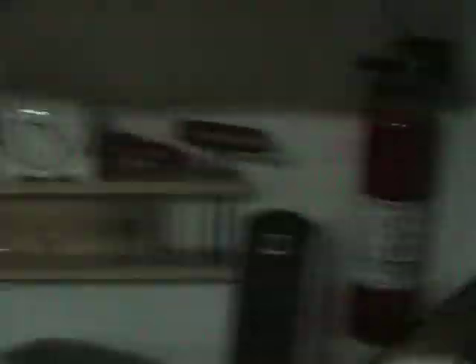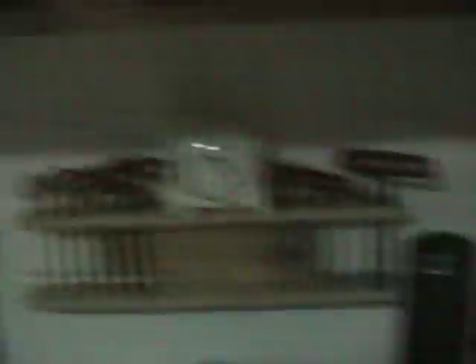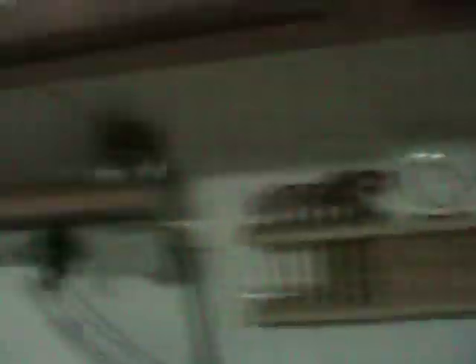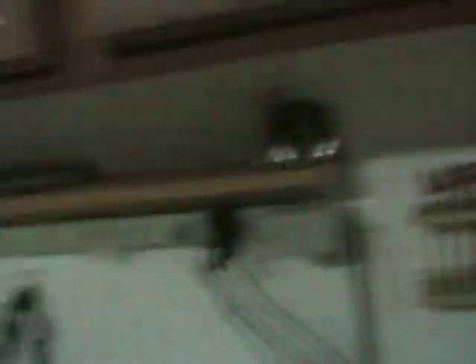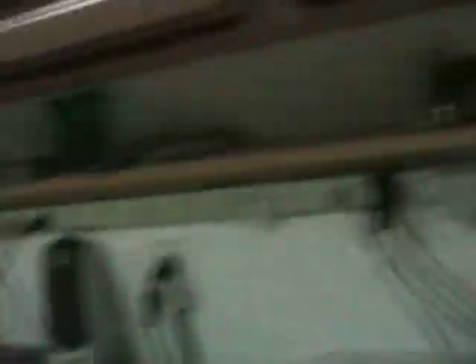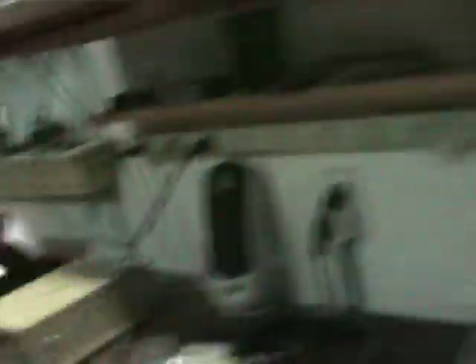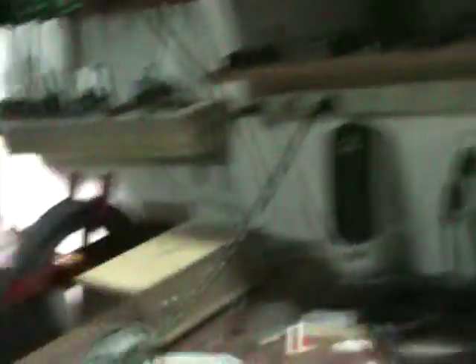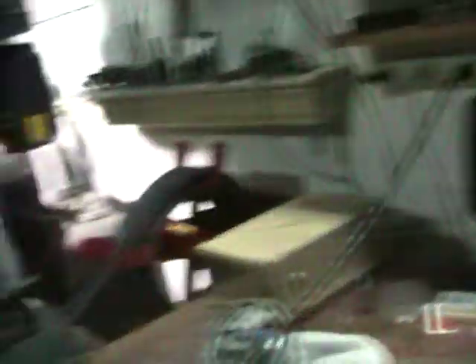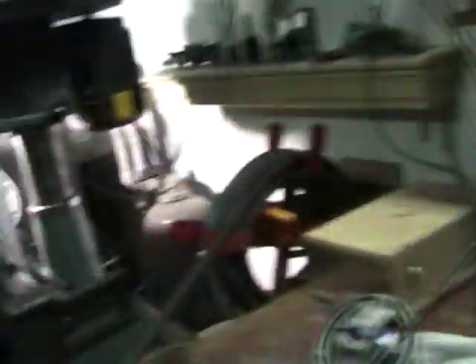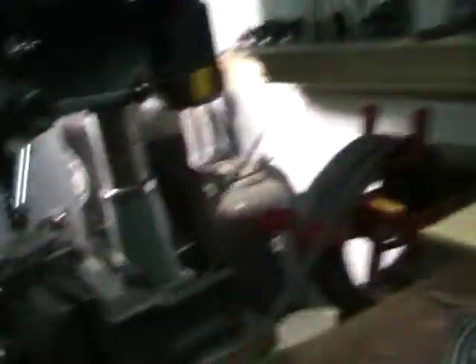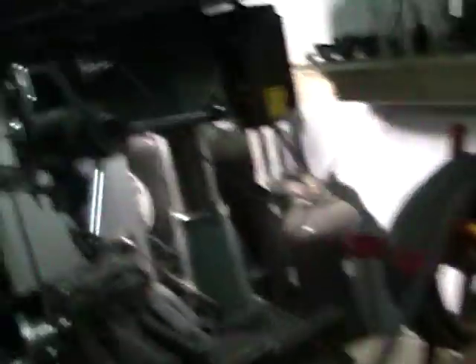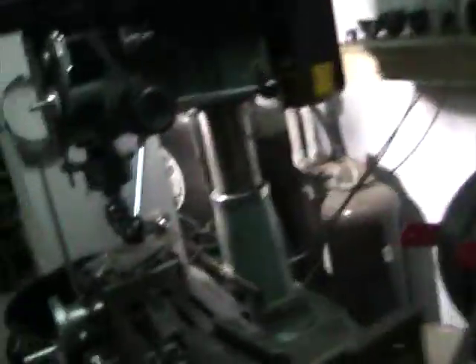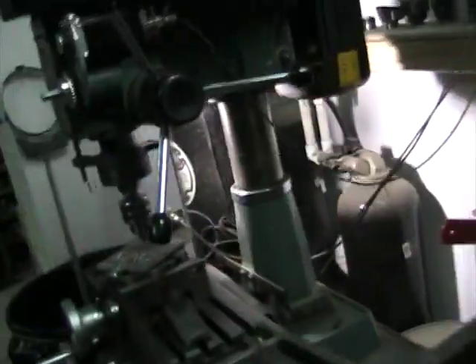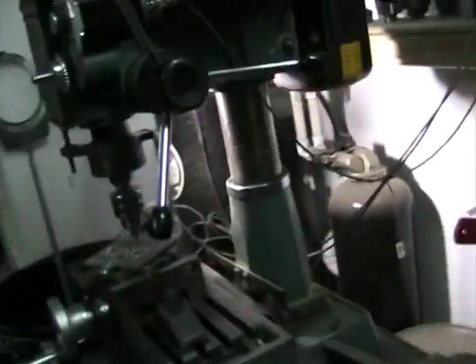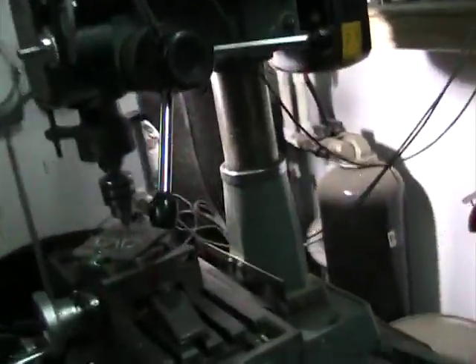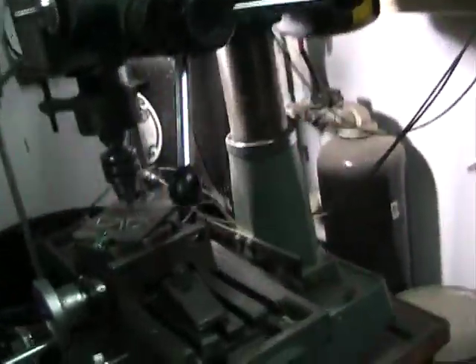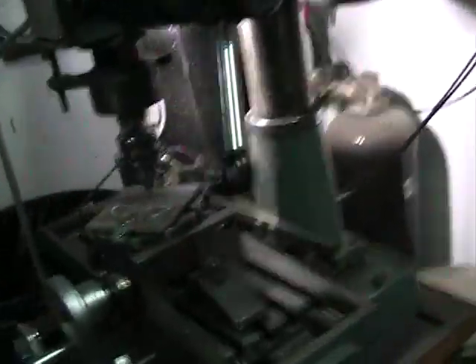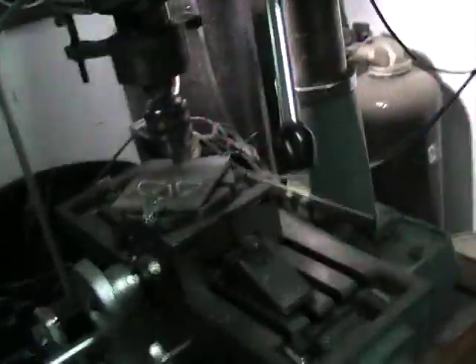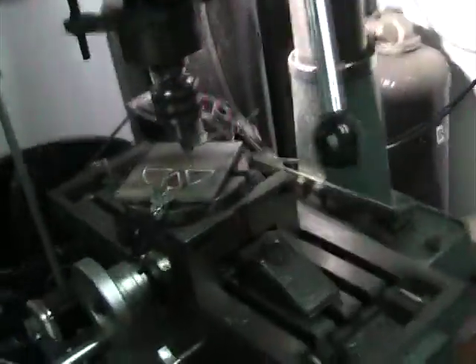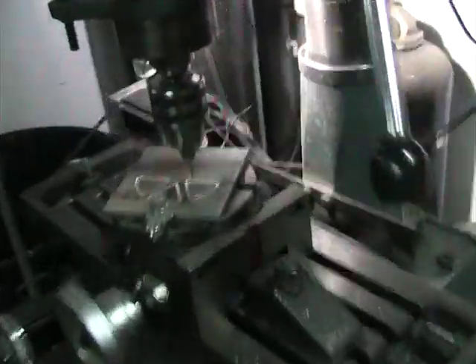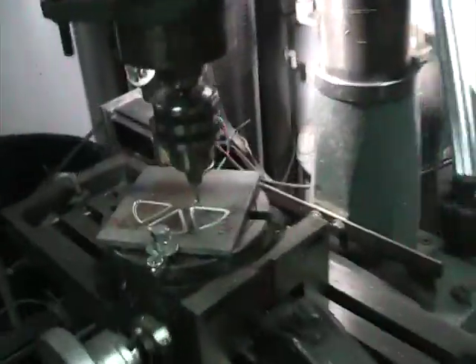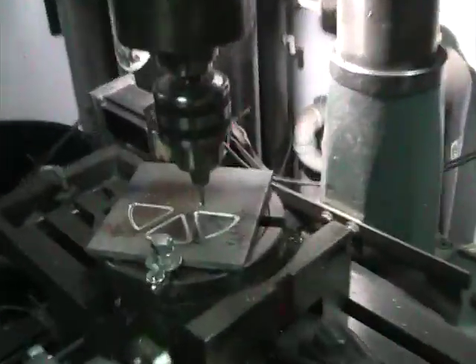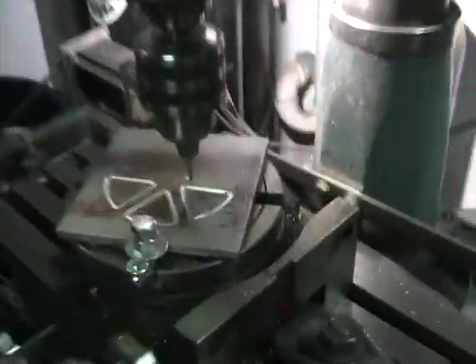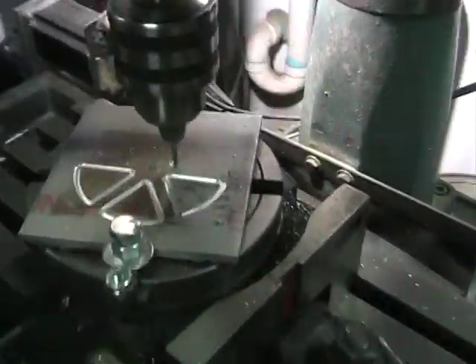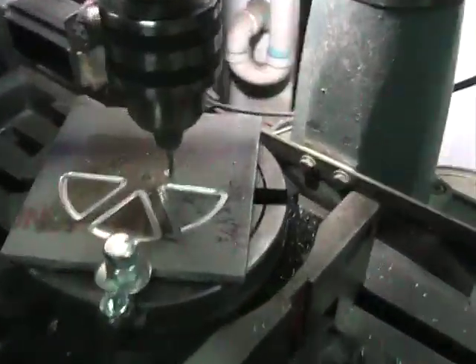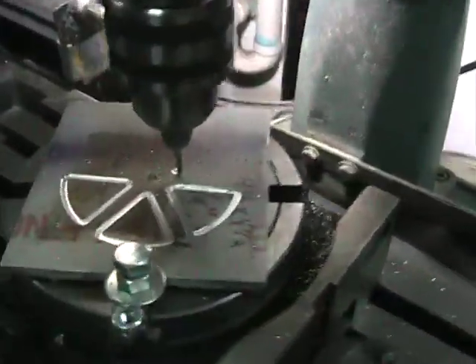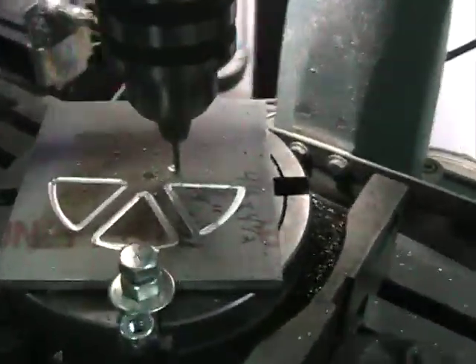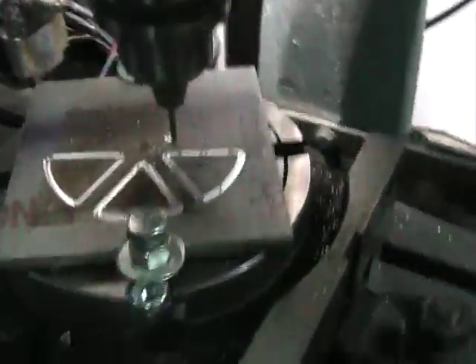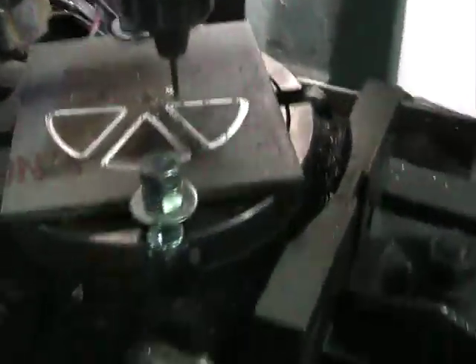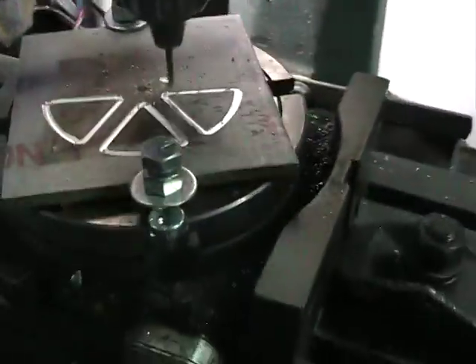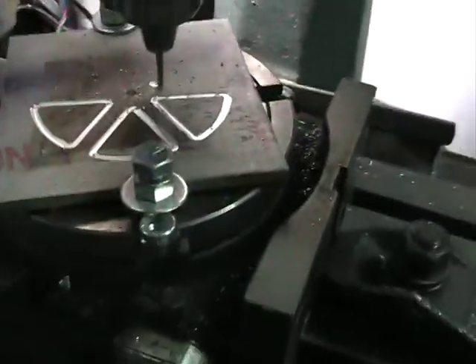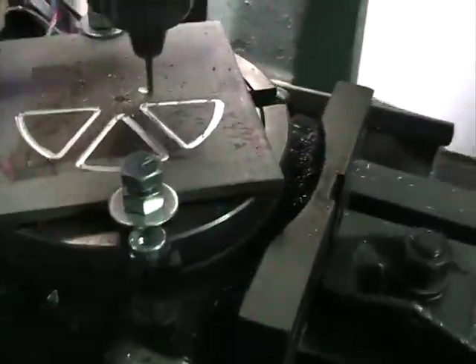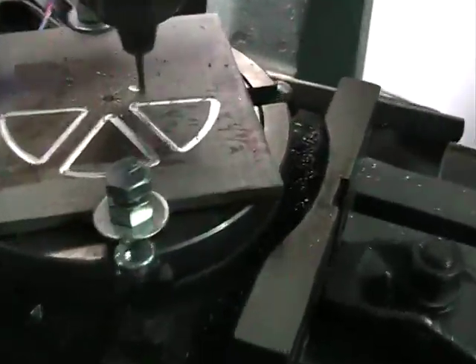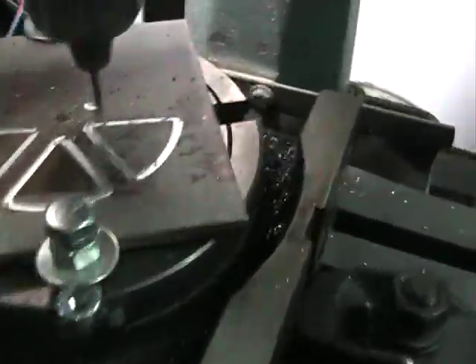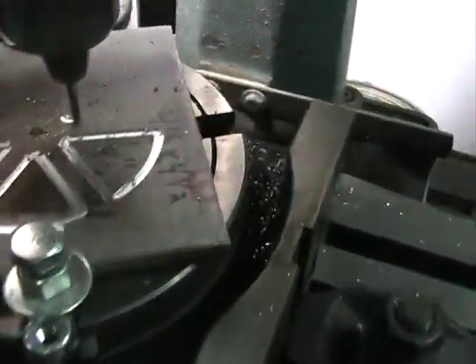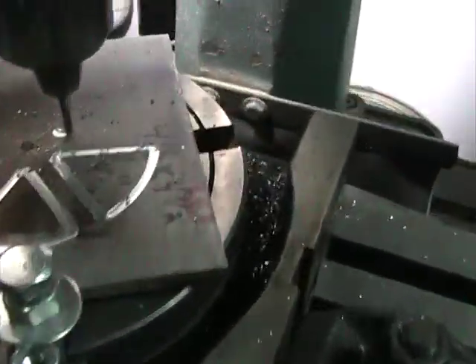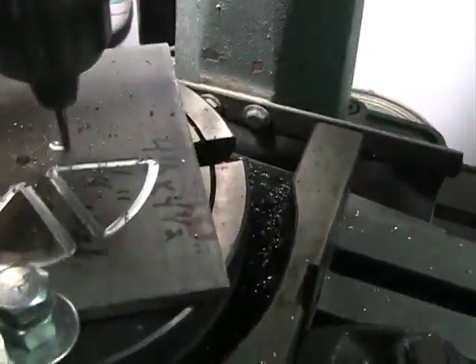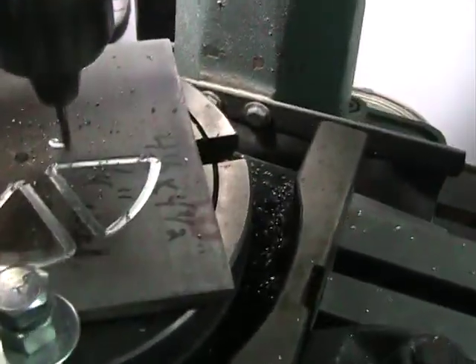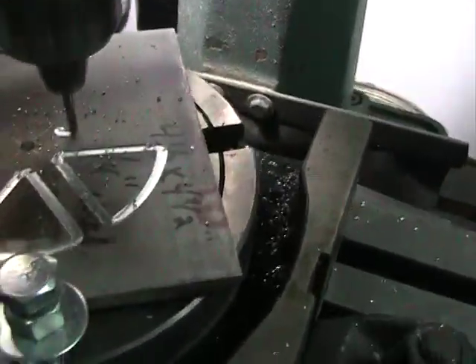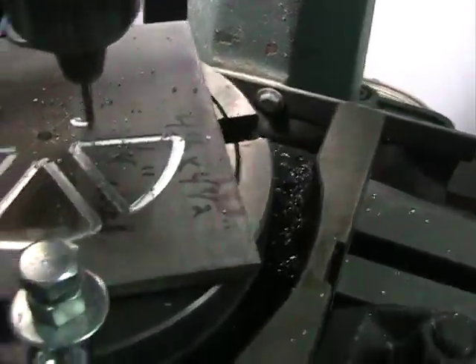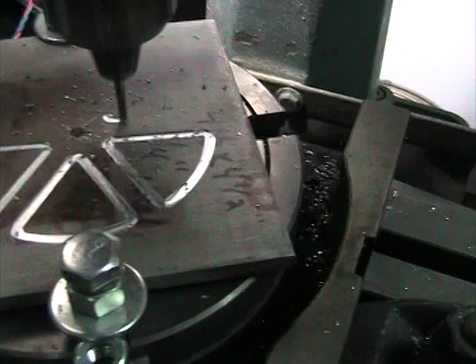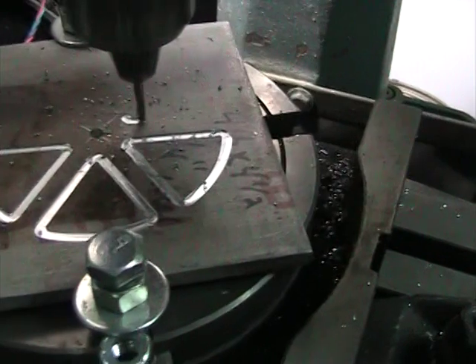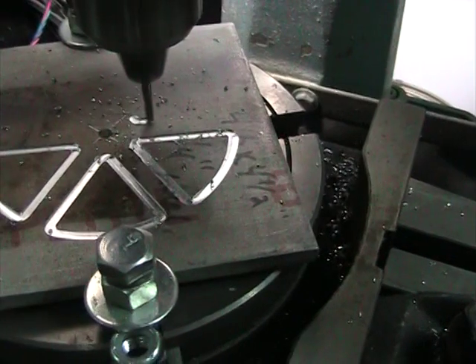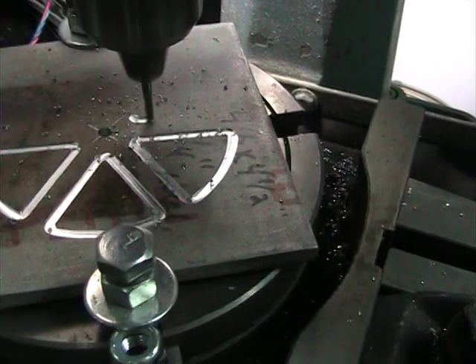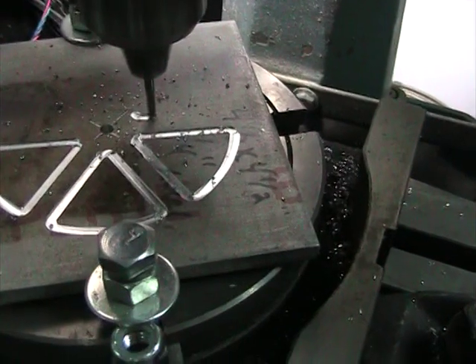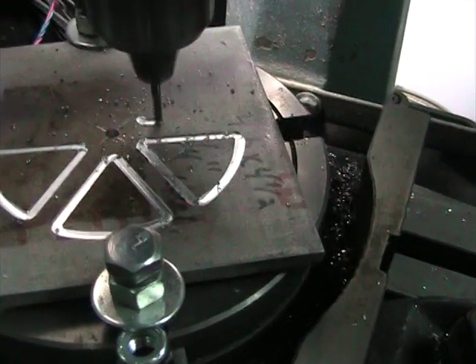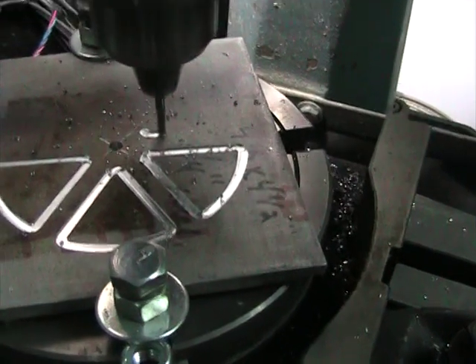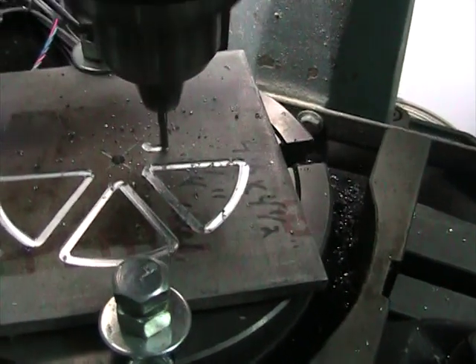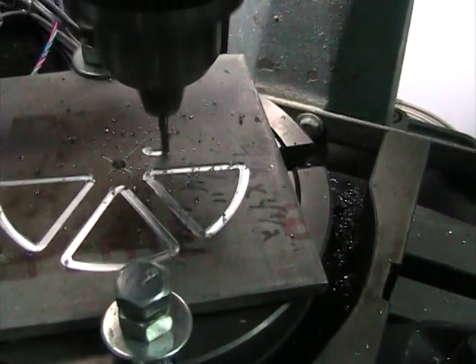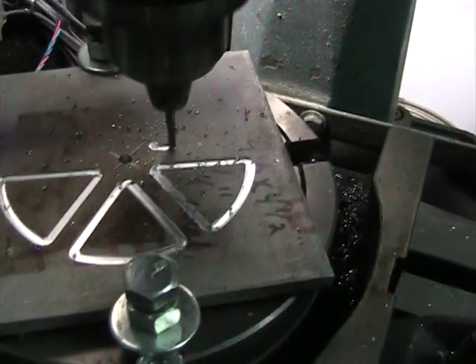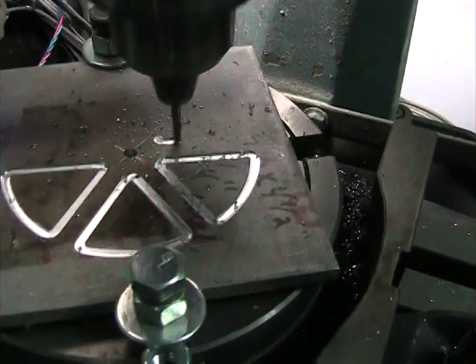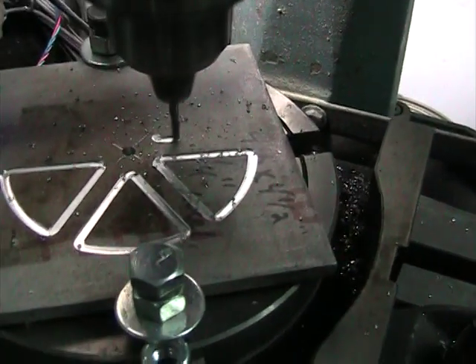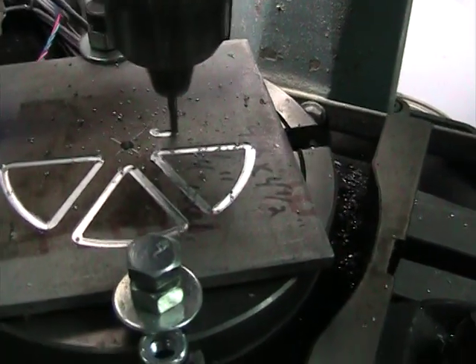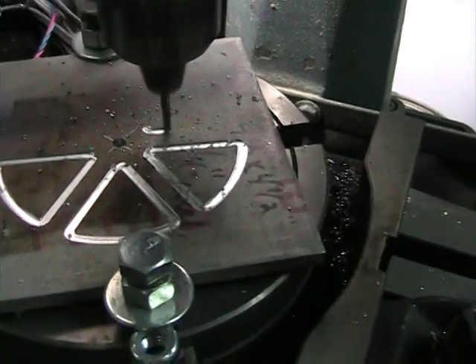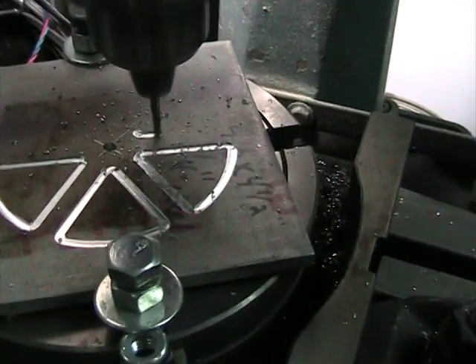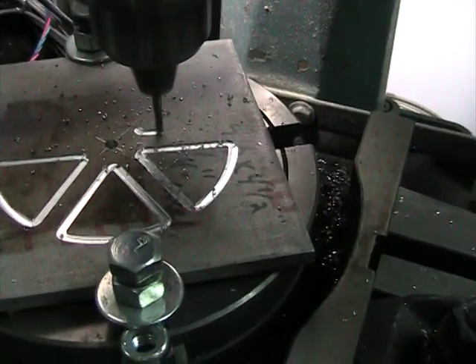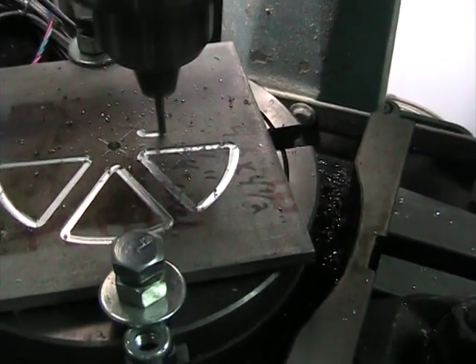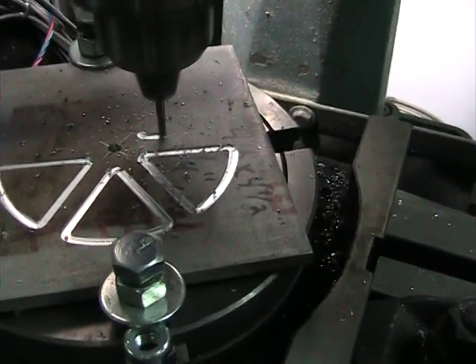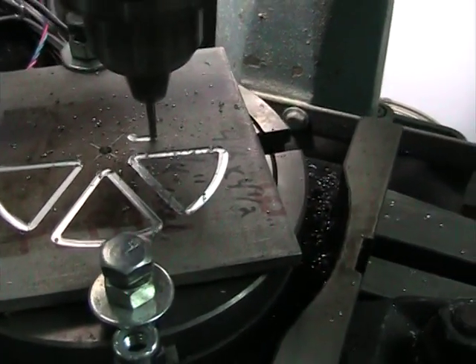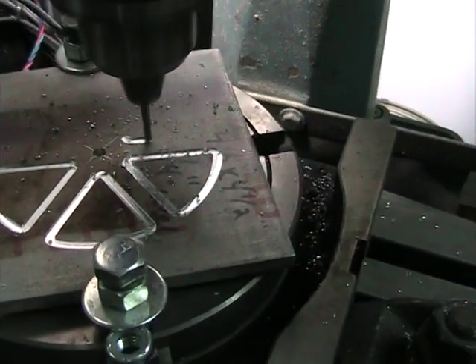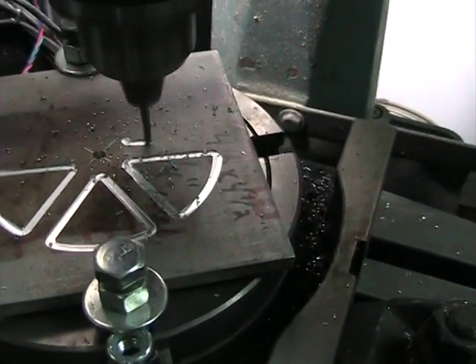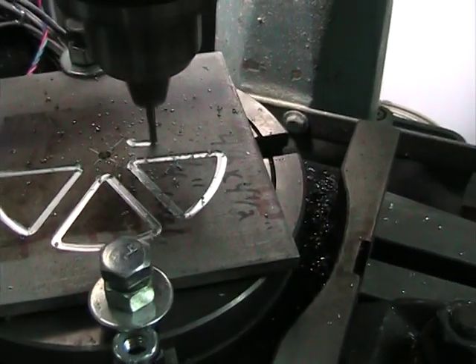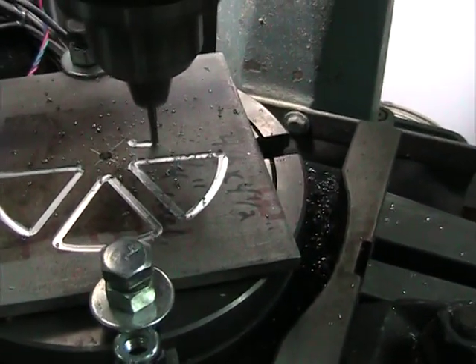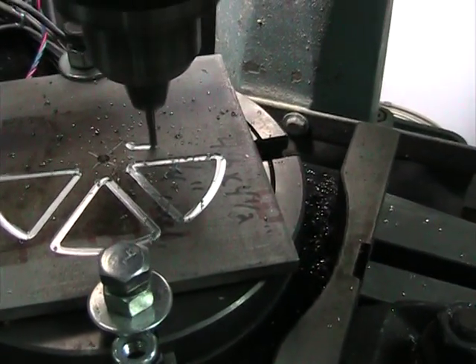And it will whip back over here and you can see it actually cutting that pie shape down.